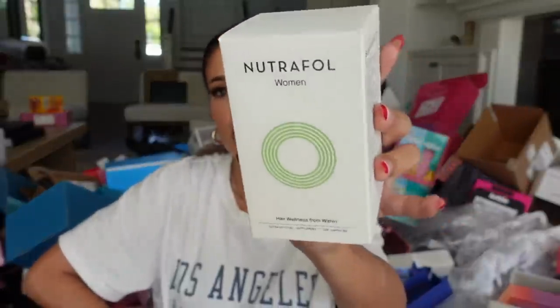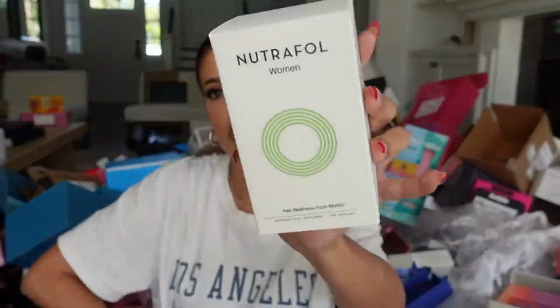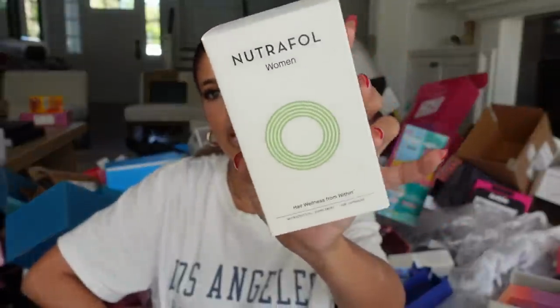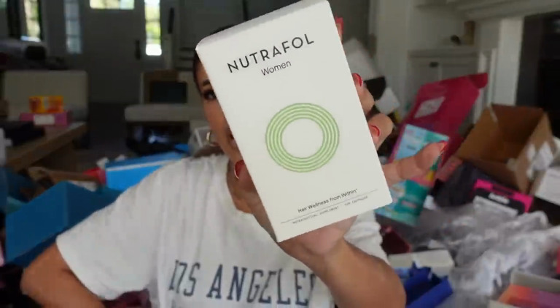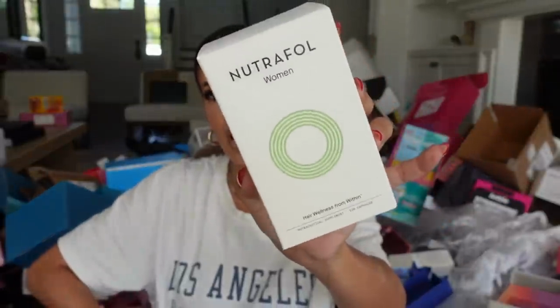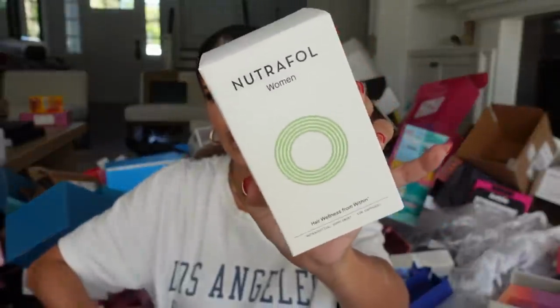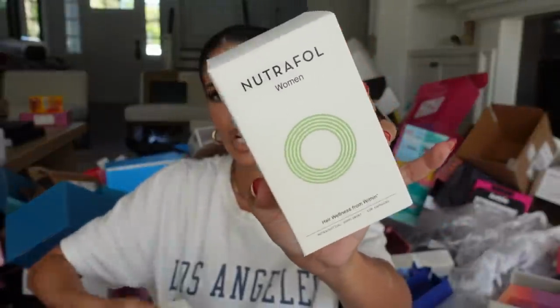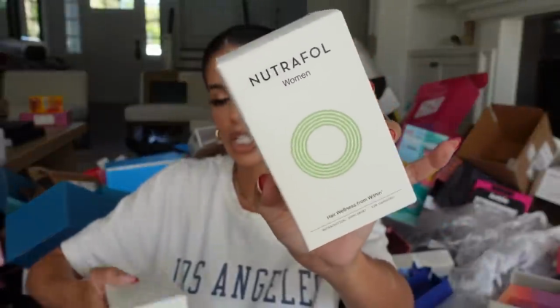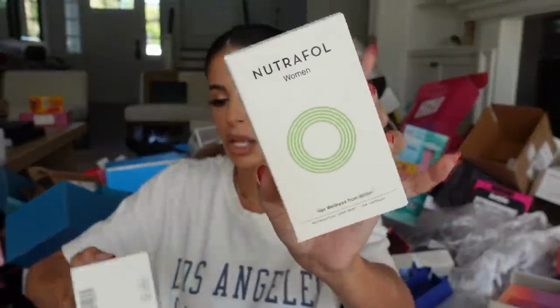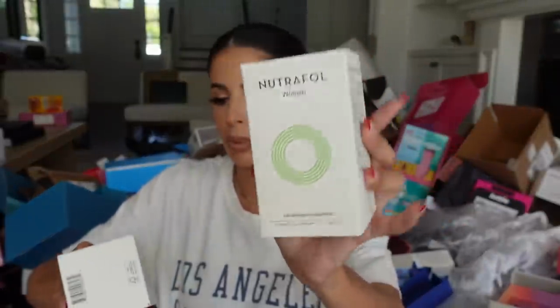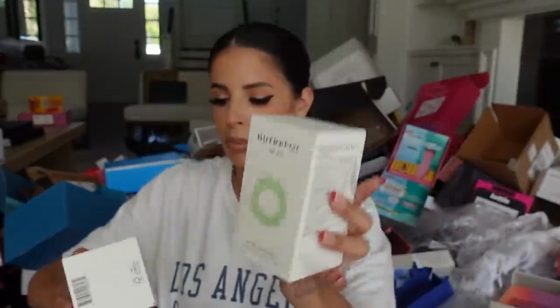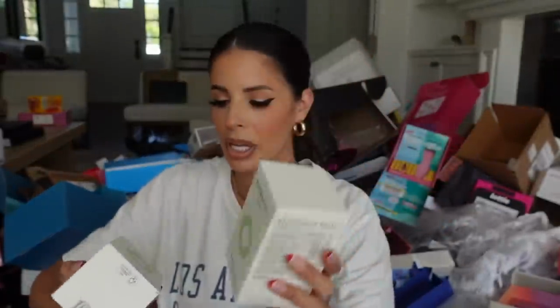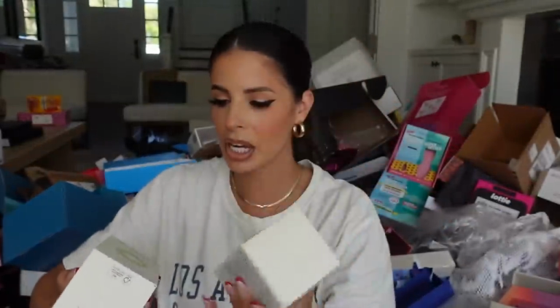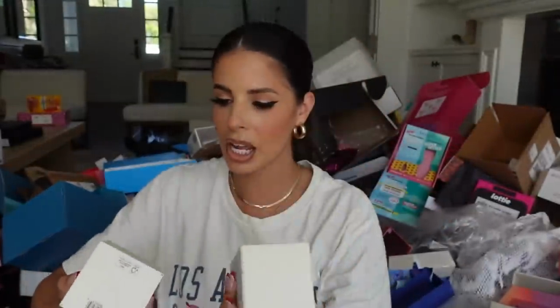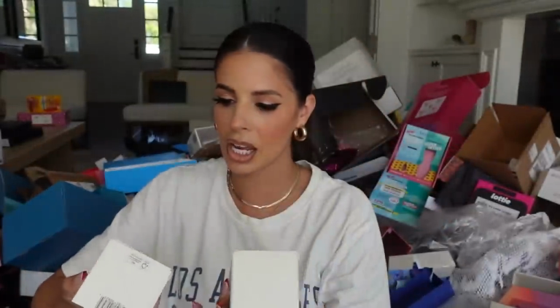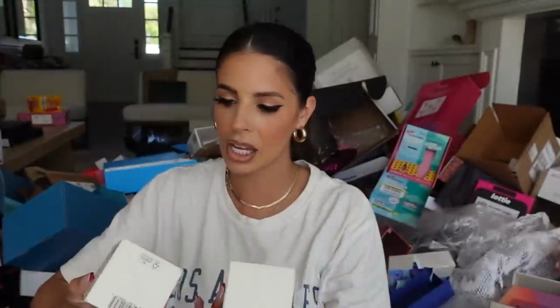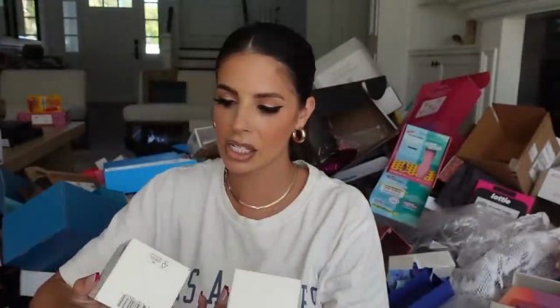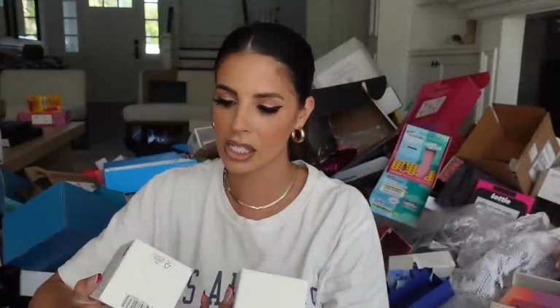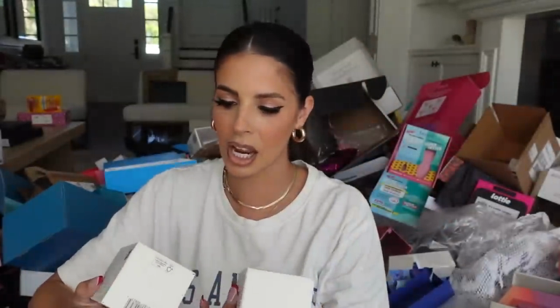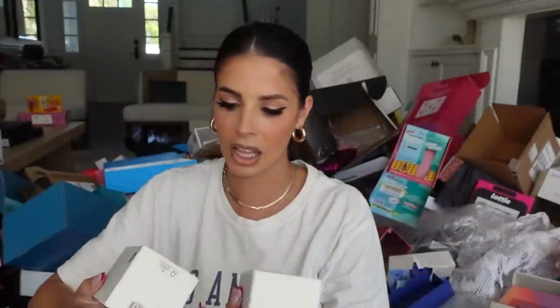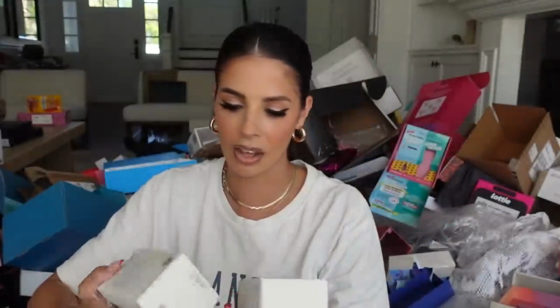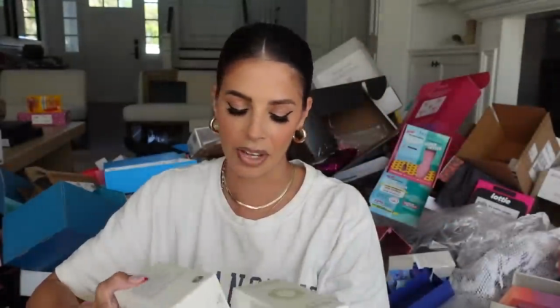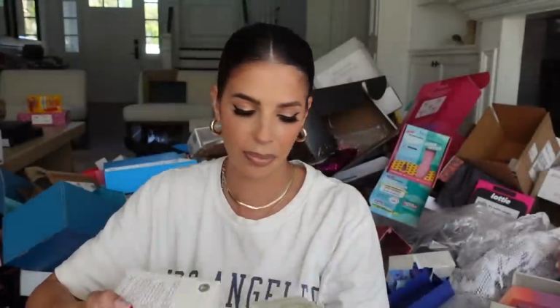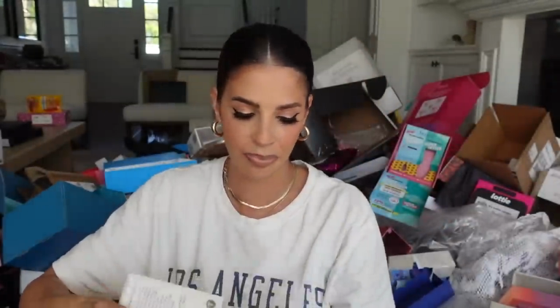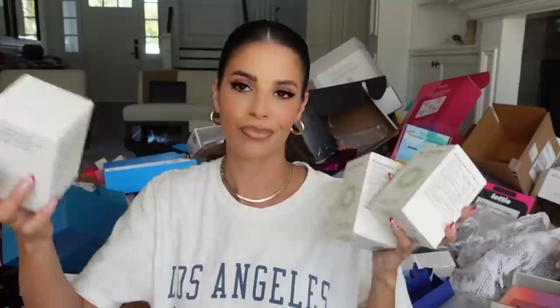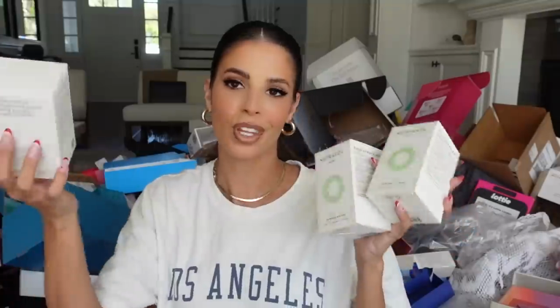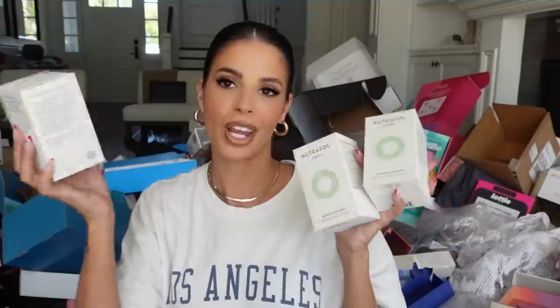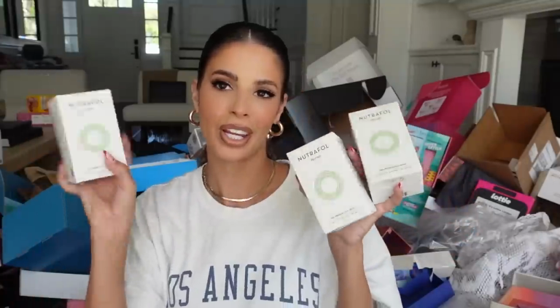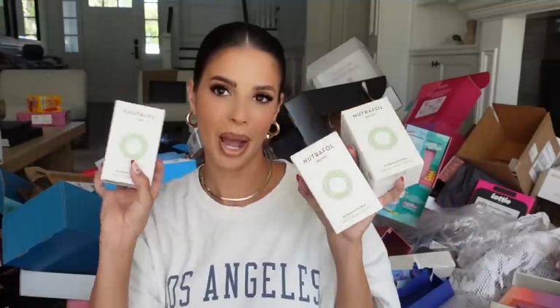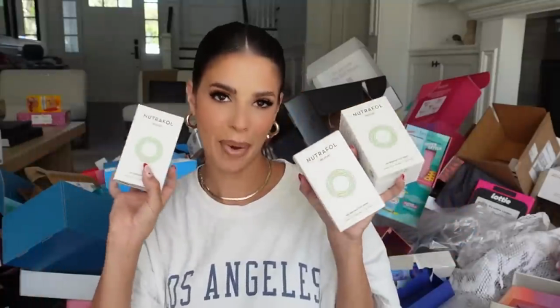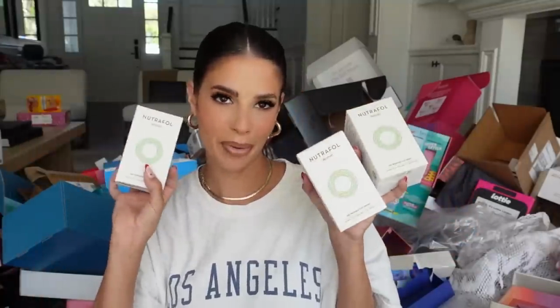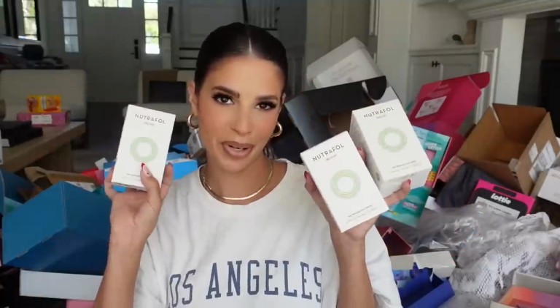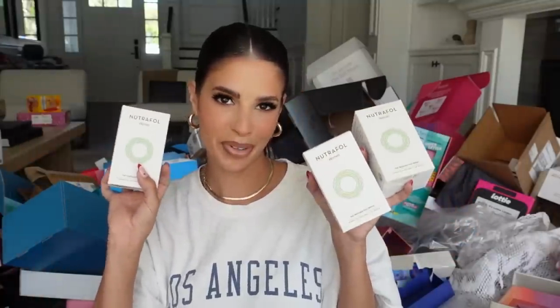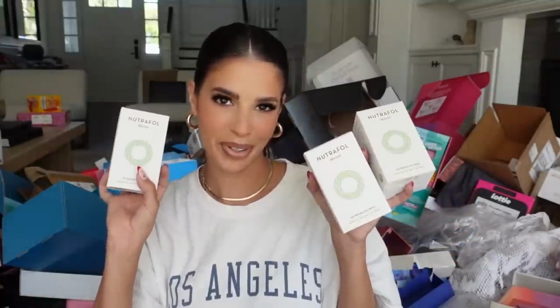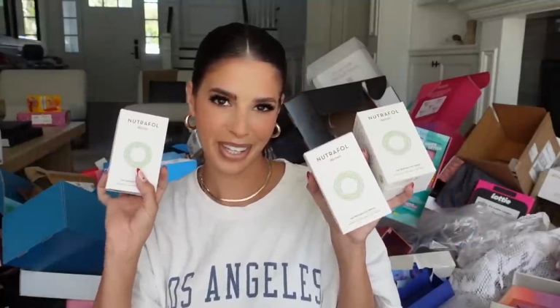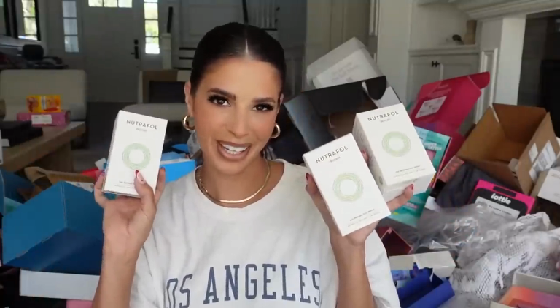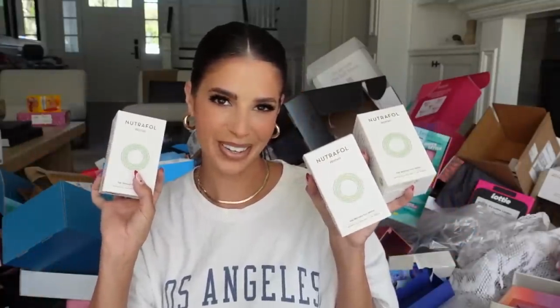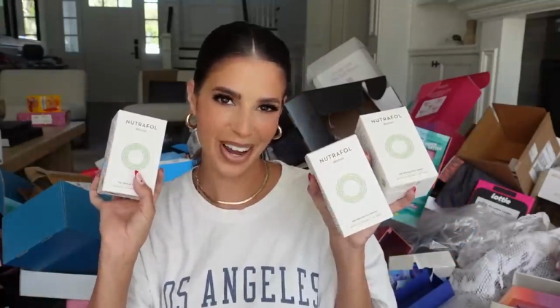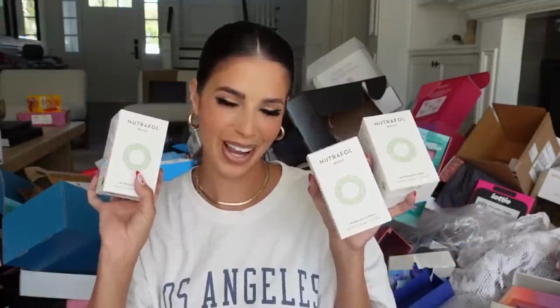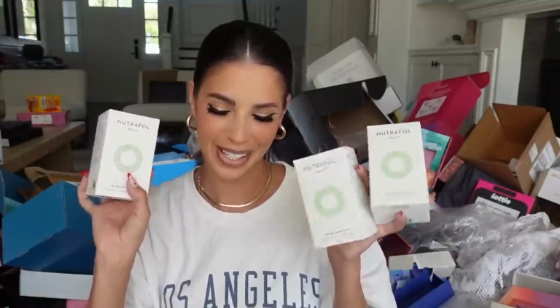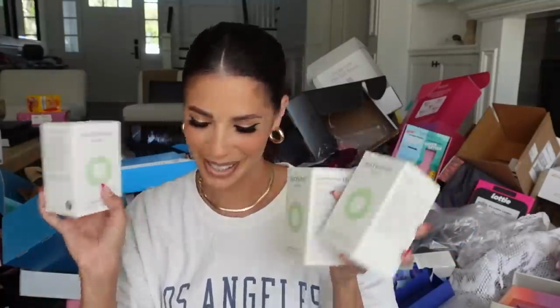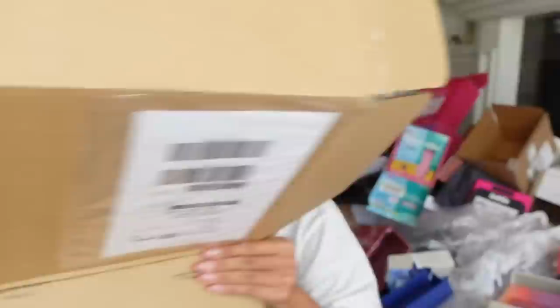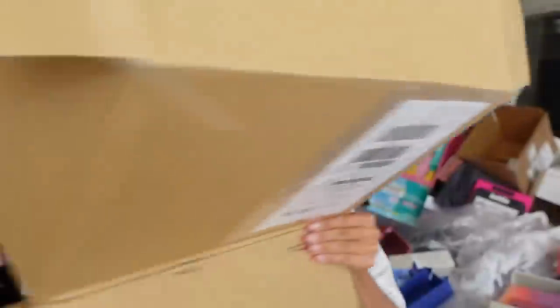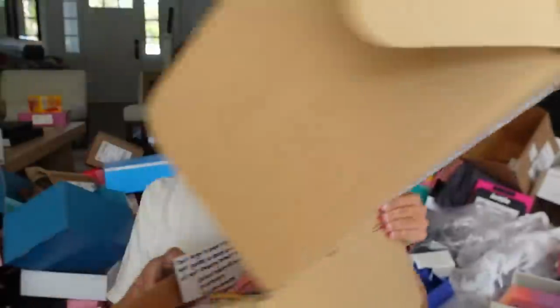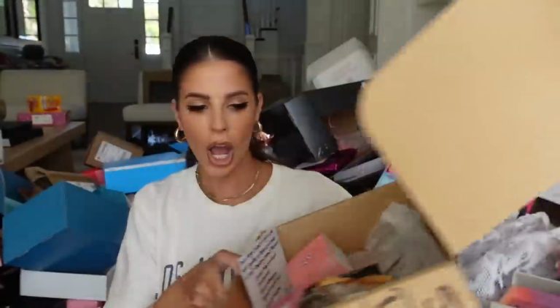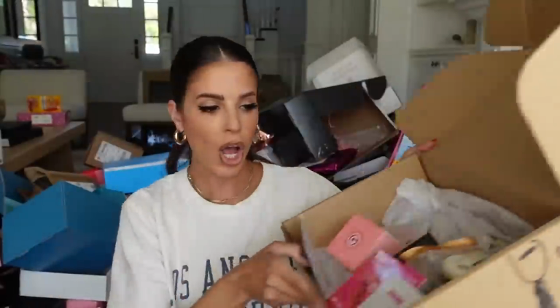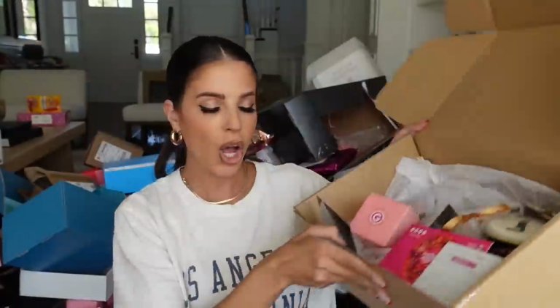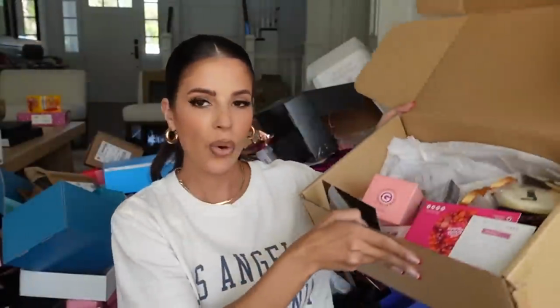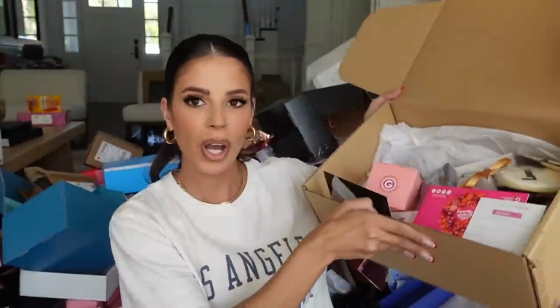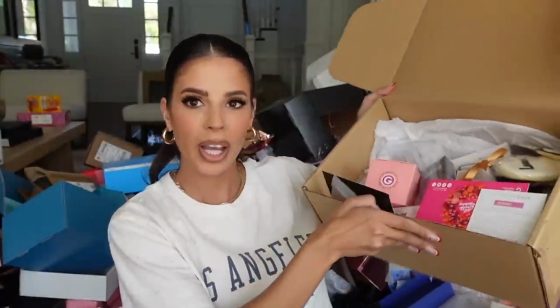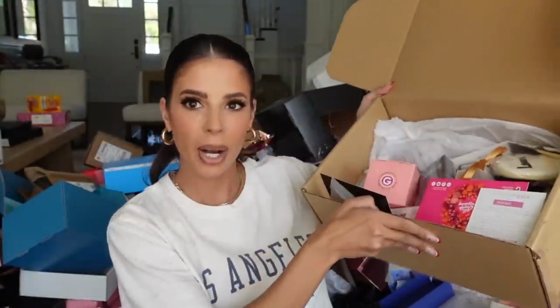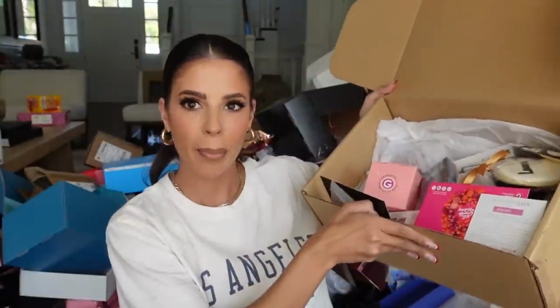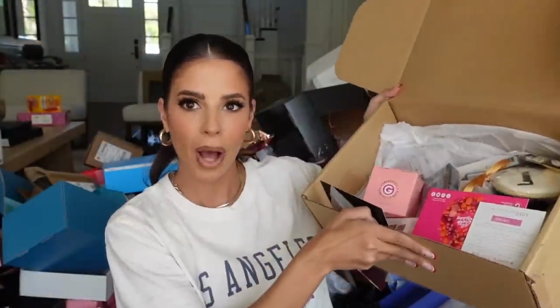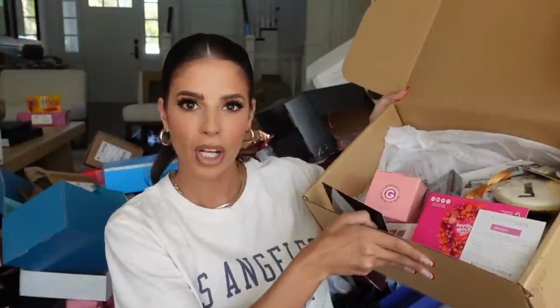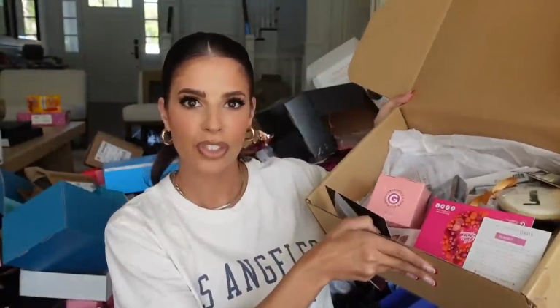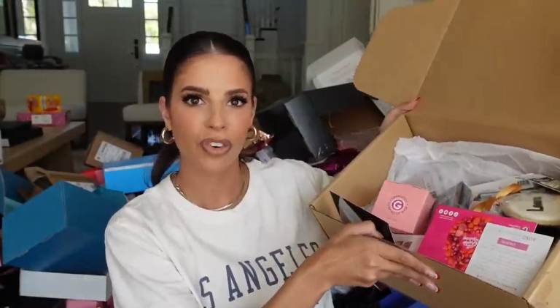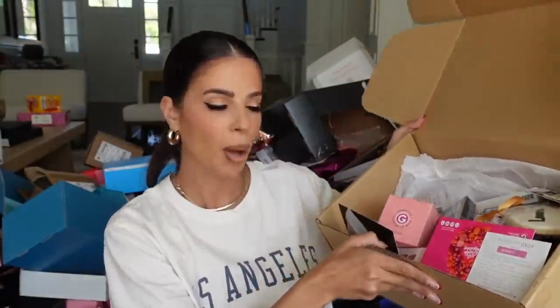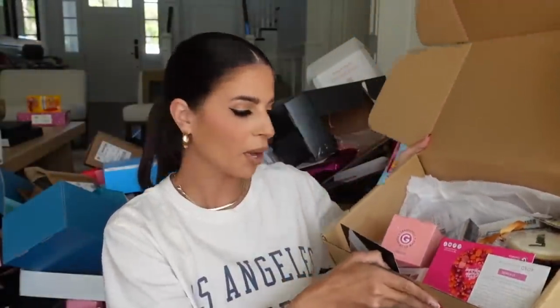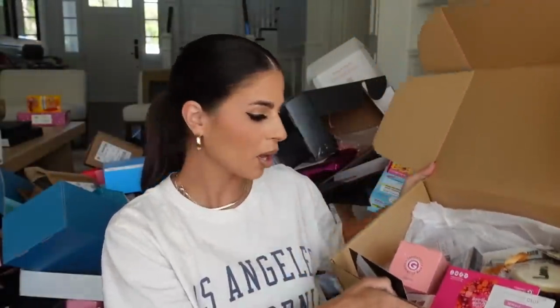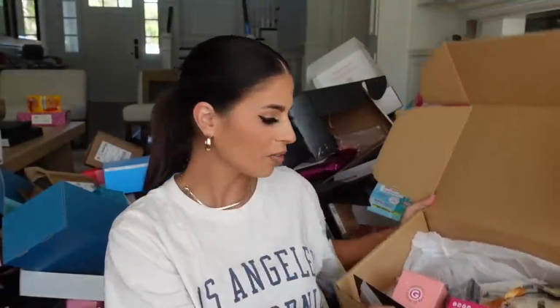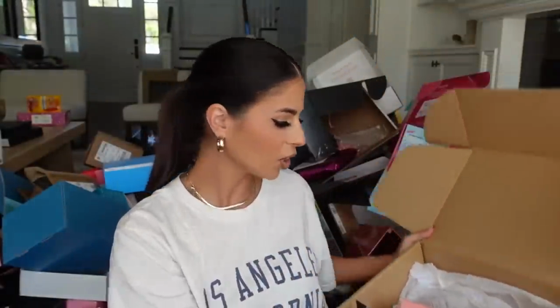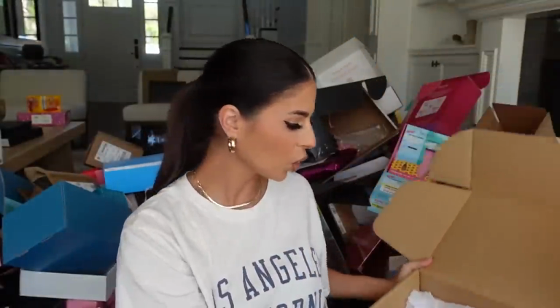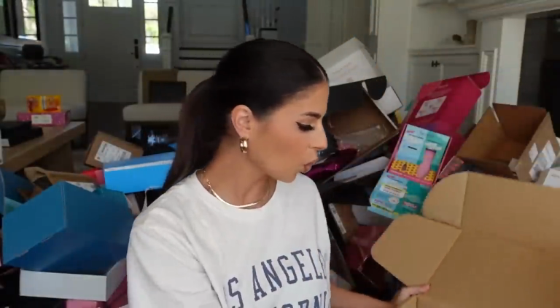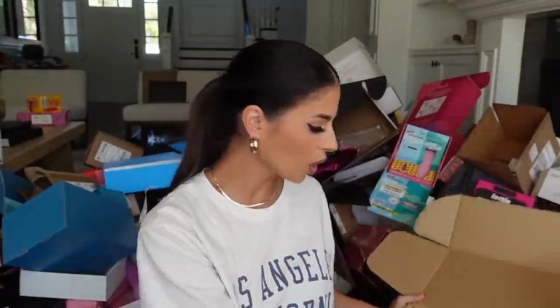Neutrophil hooked me up on a refill of Nutrafol for Women — it's a hair supplement and I love it. Got my refill. Thank you guys.